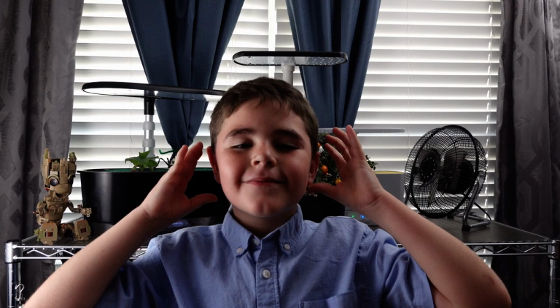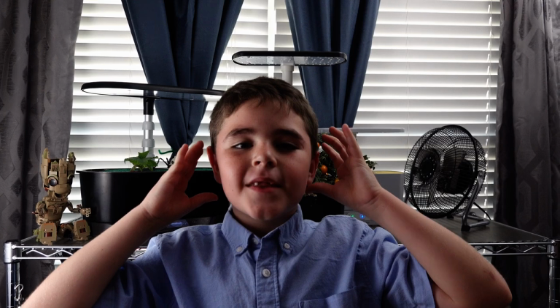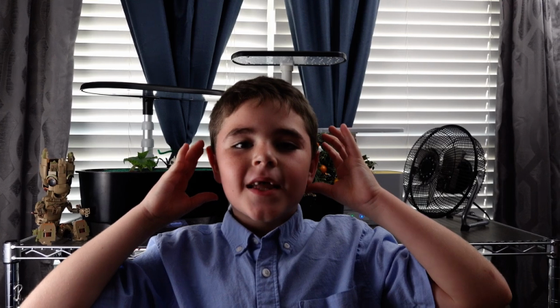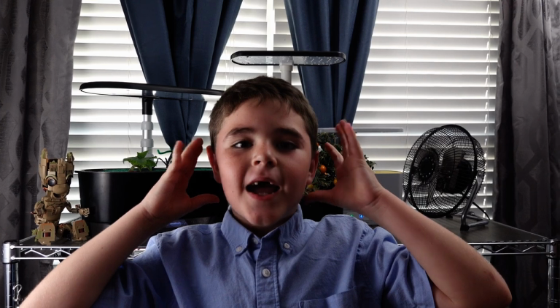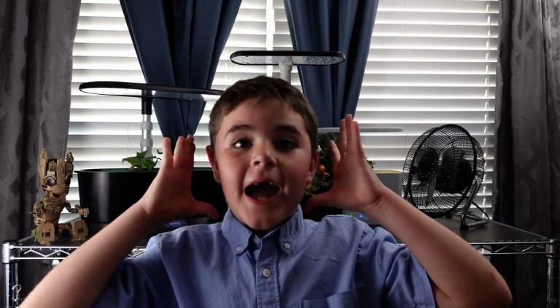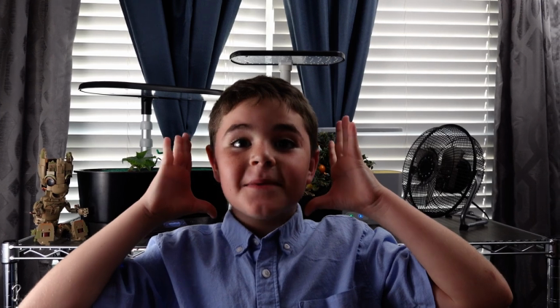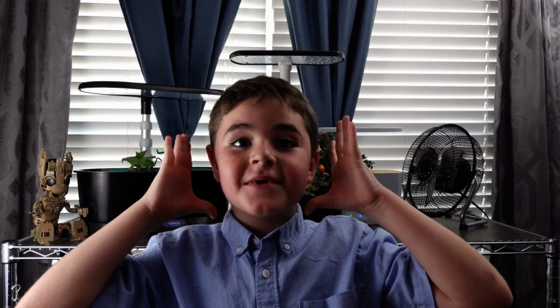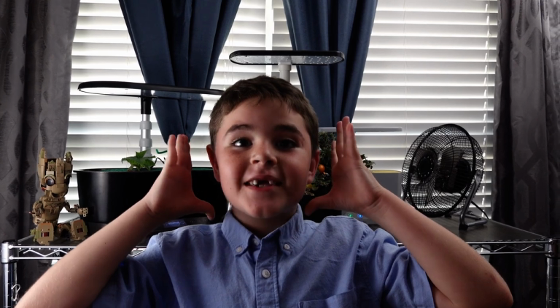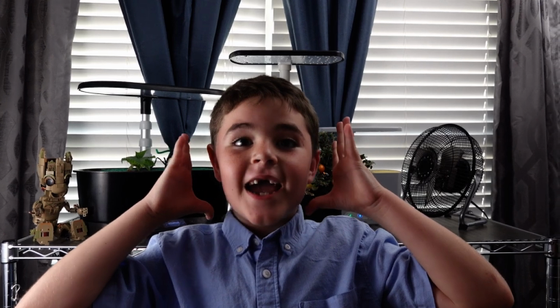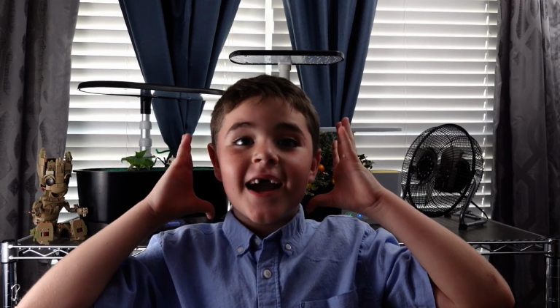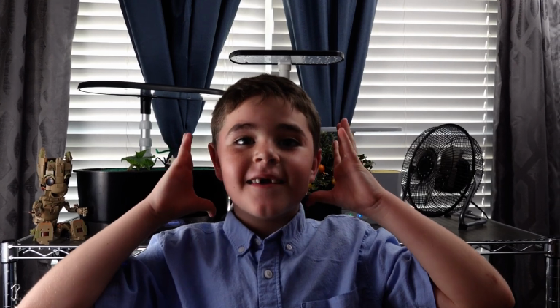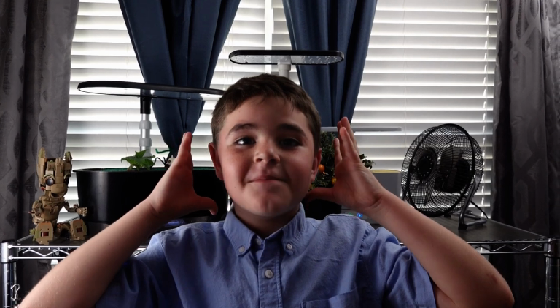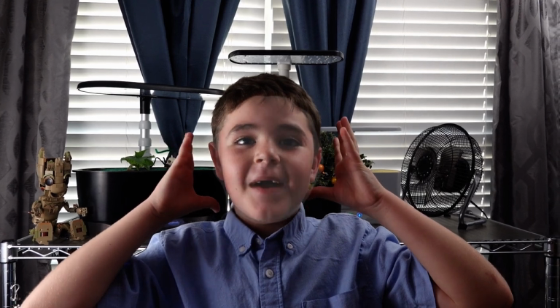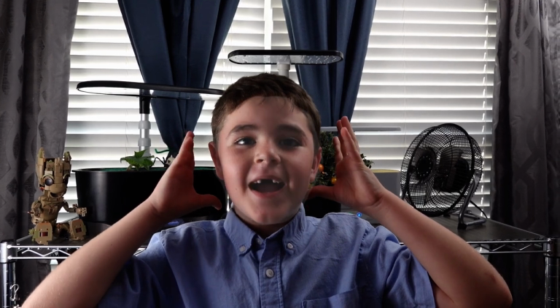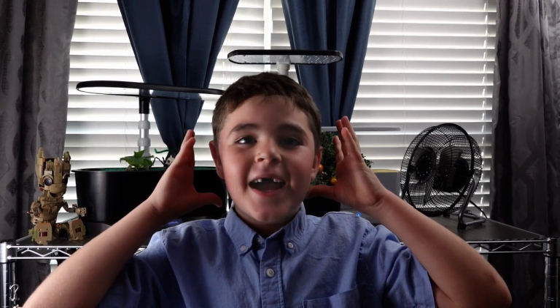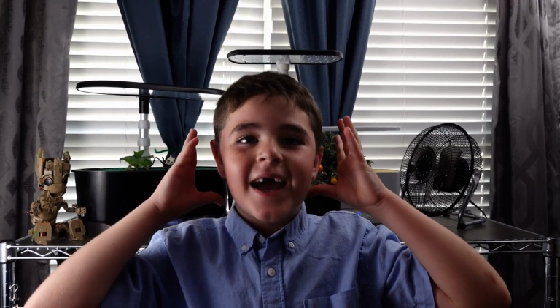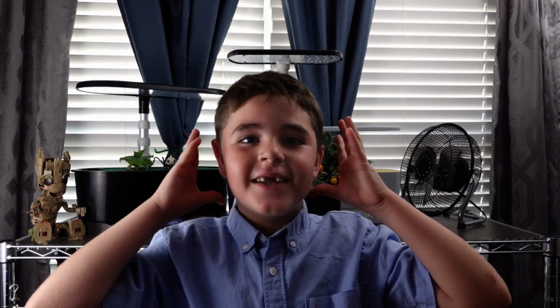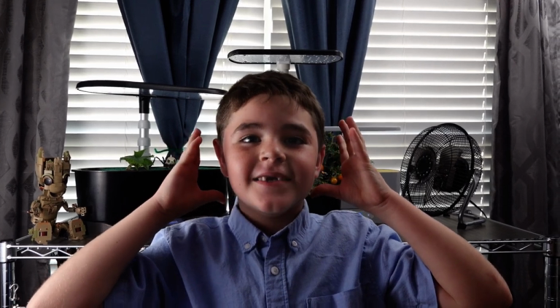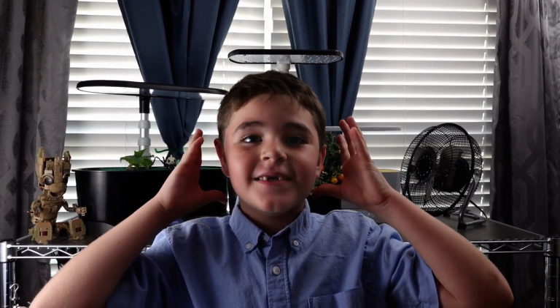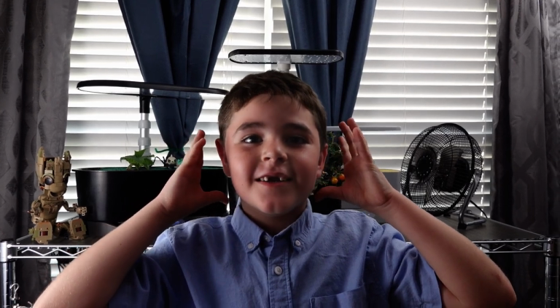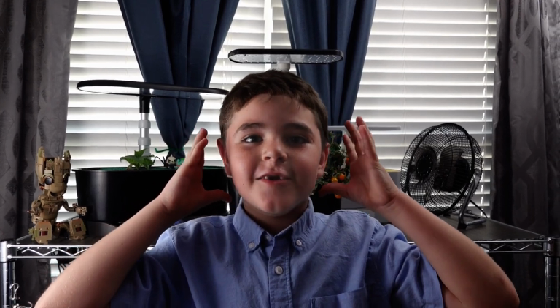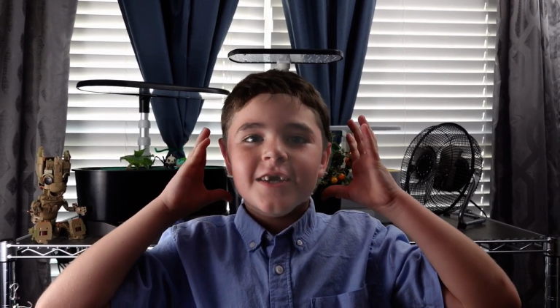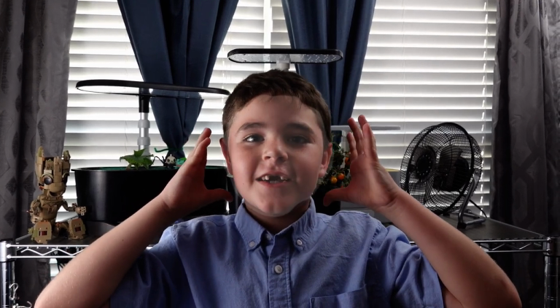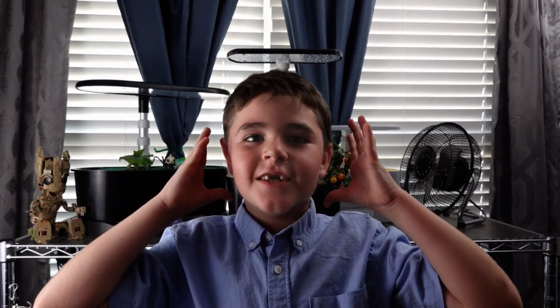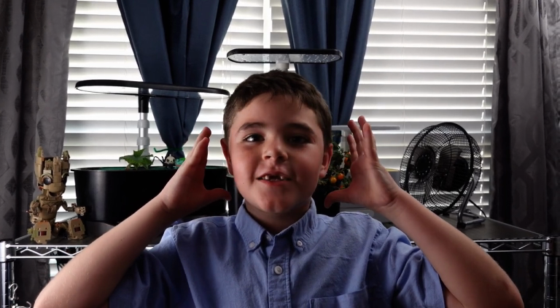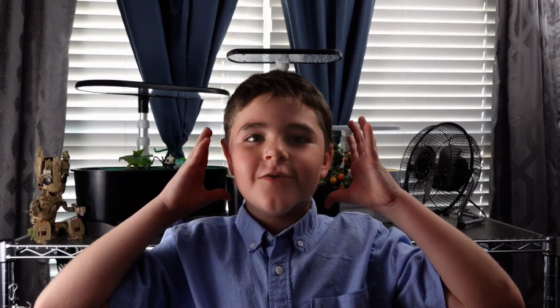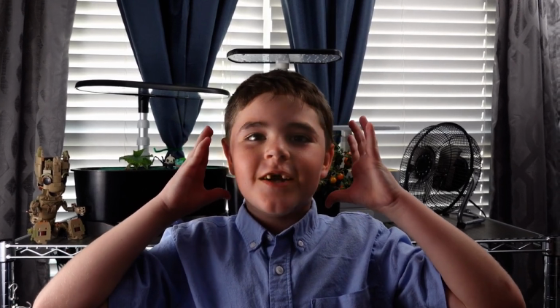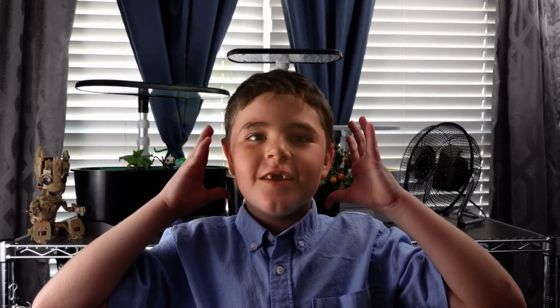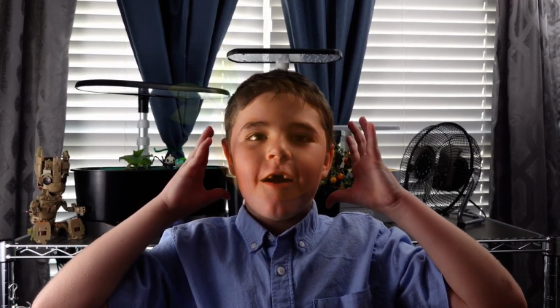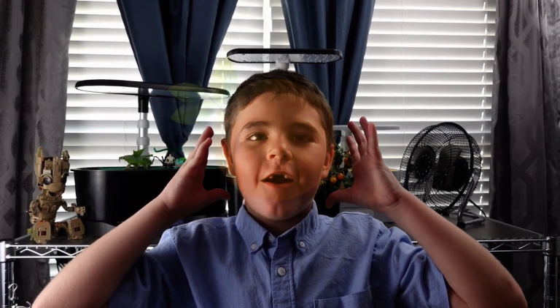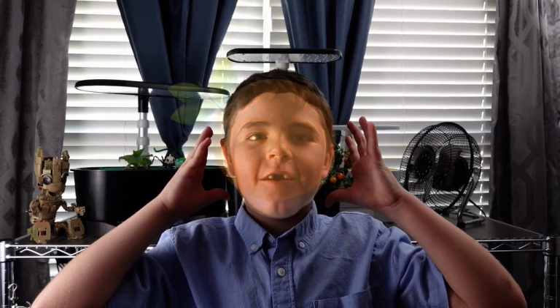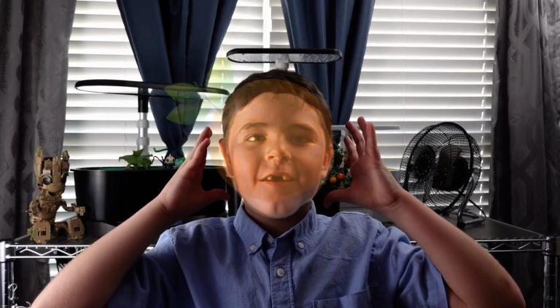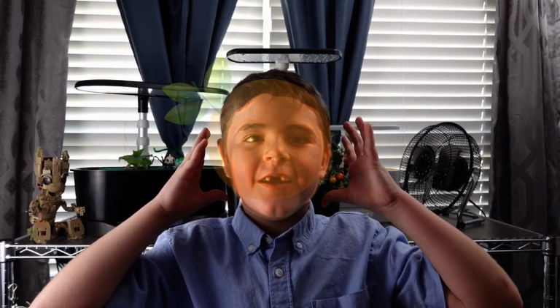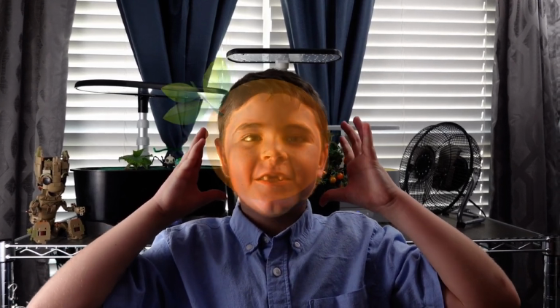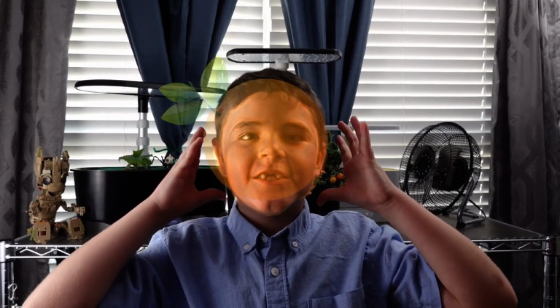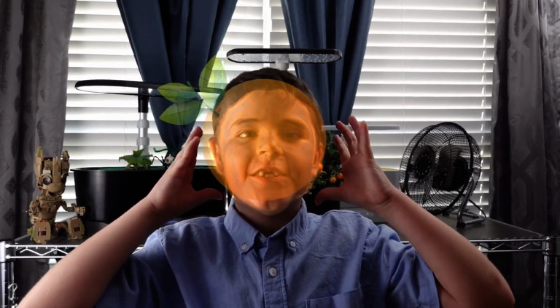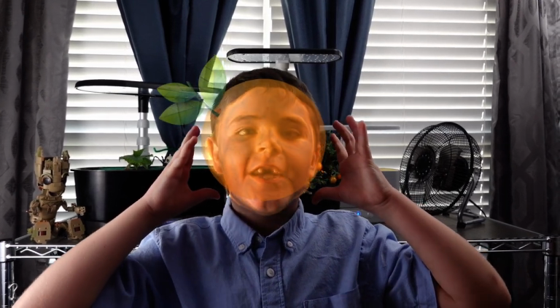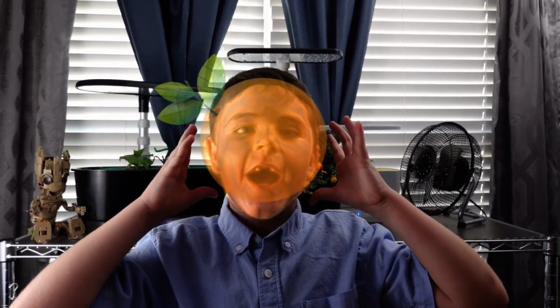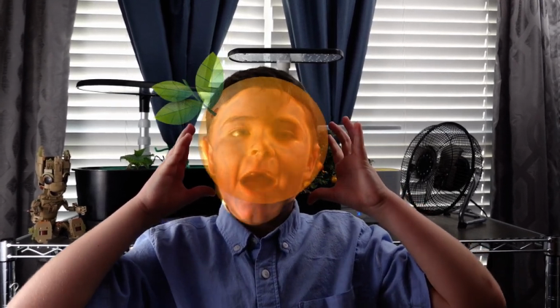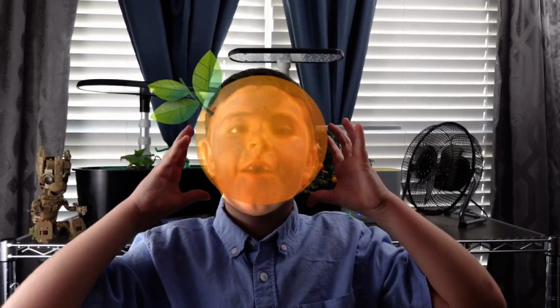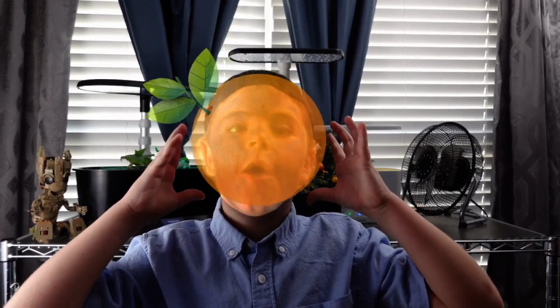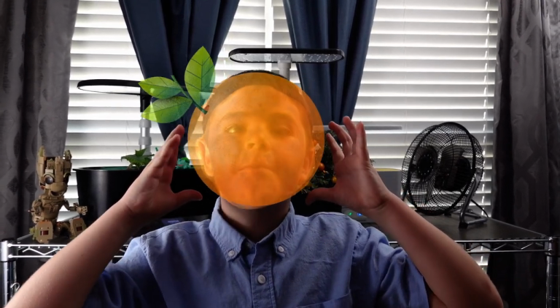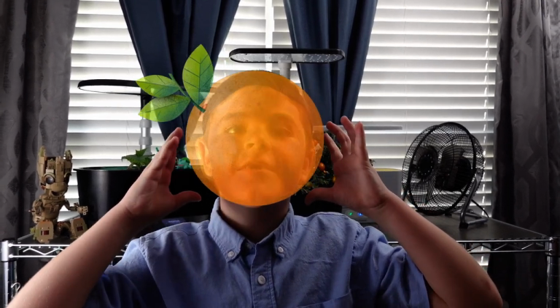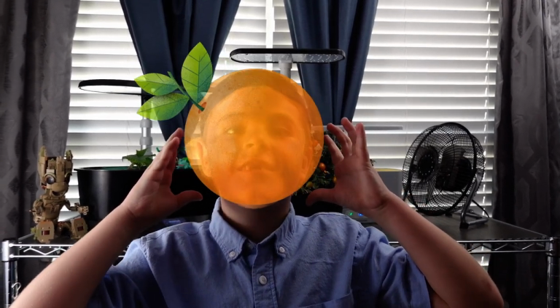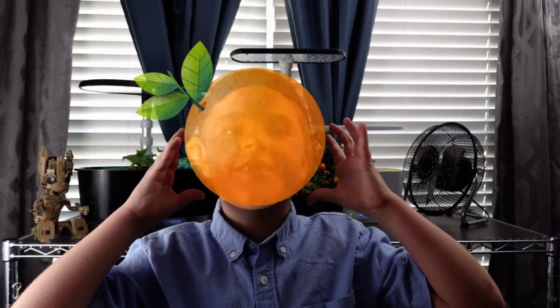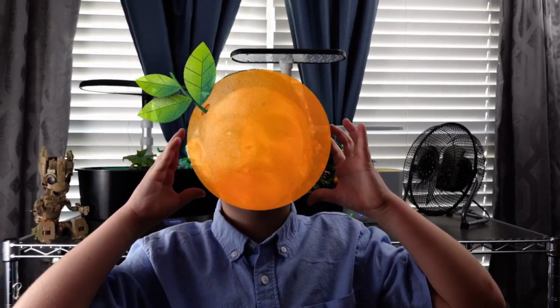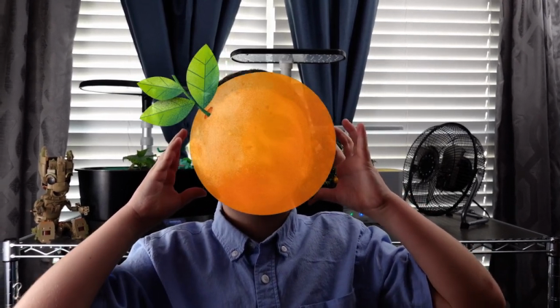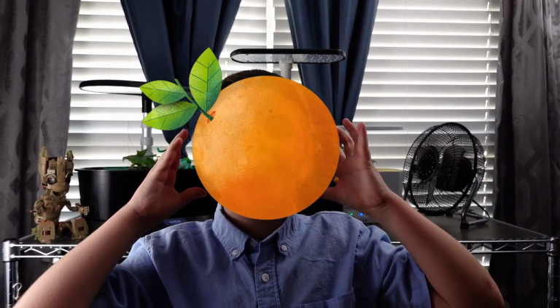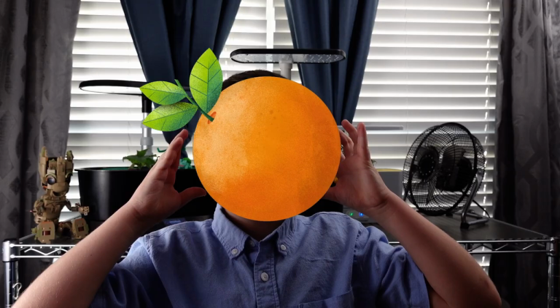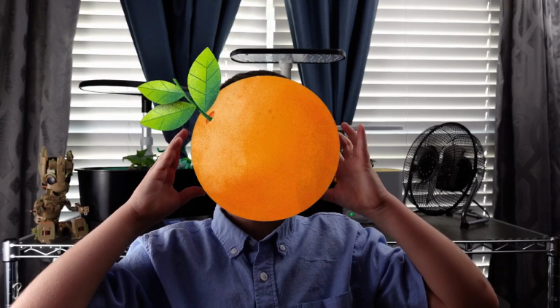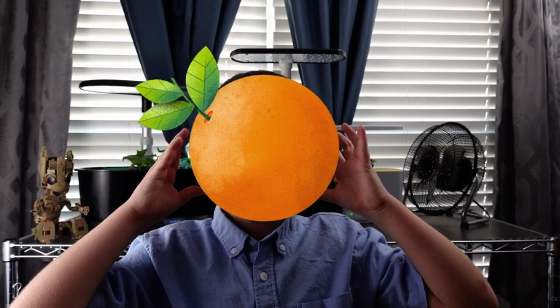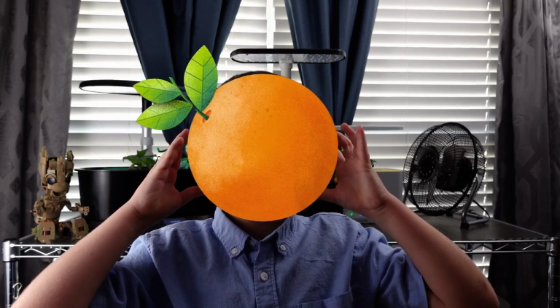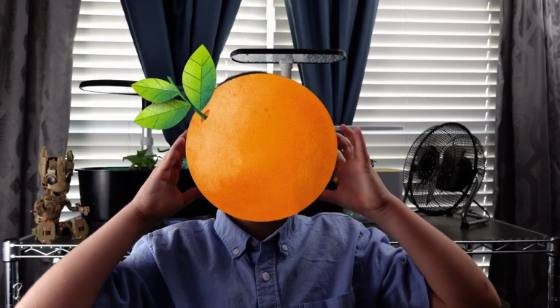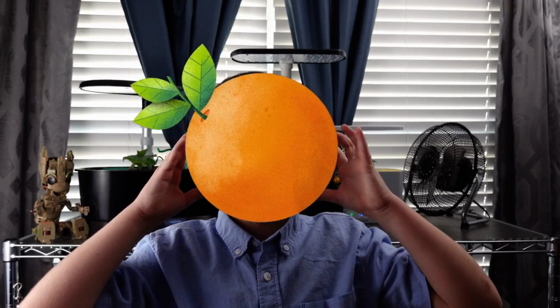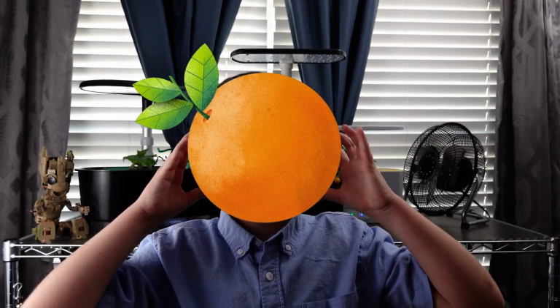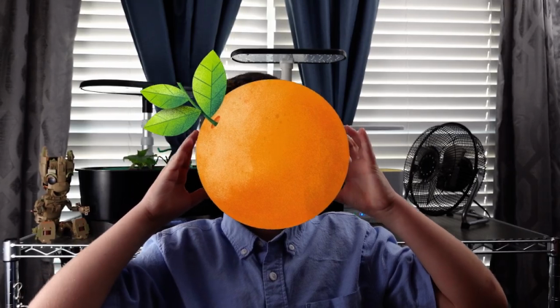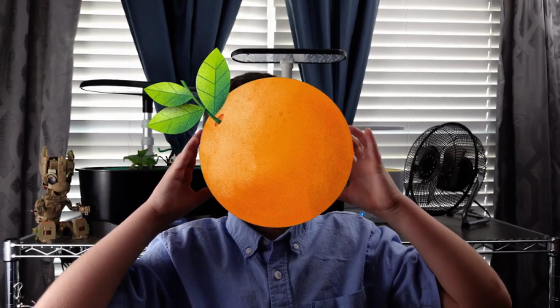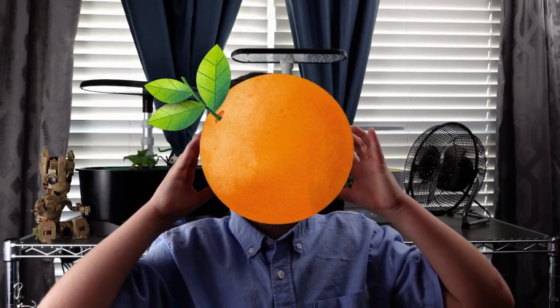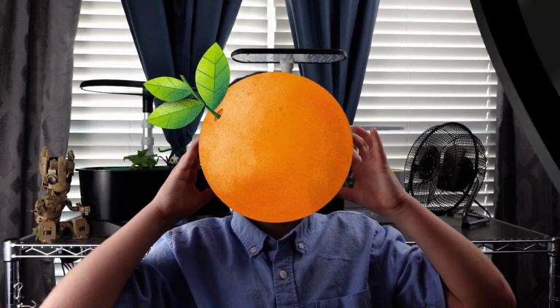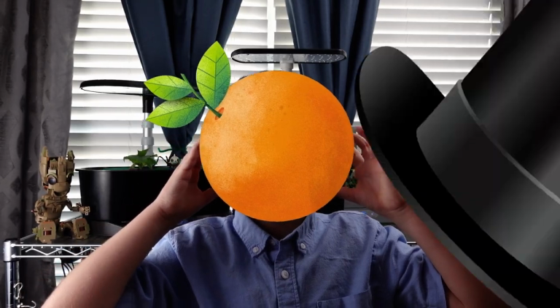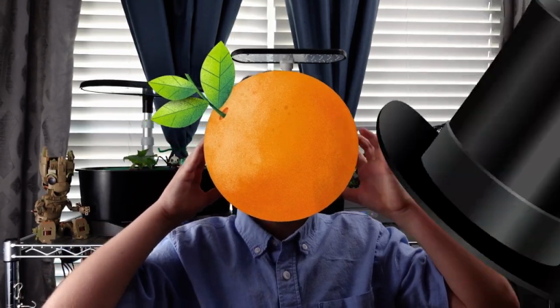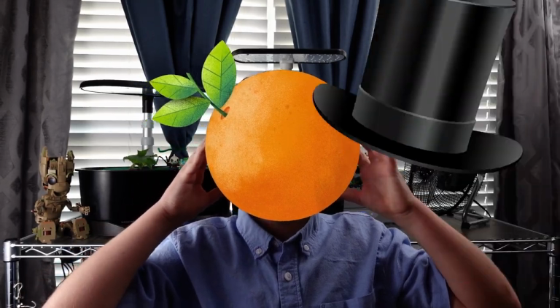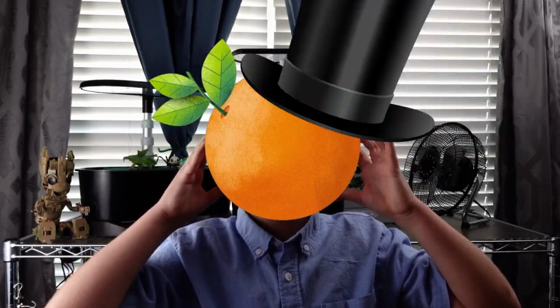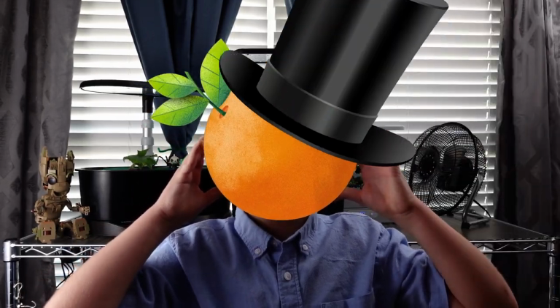I'm scared my head is turning into an orange. I hope it's just my imagination.